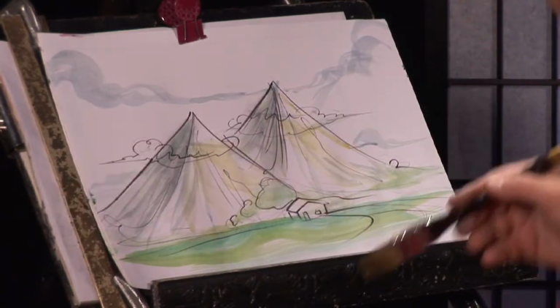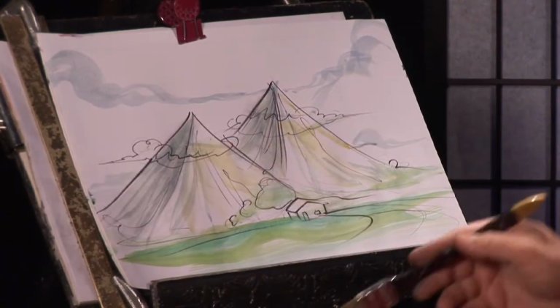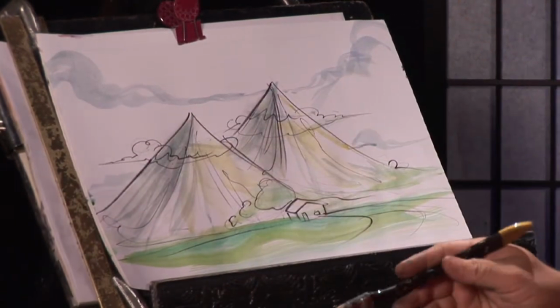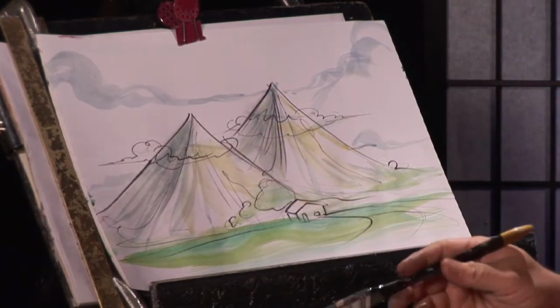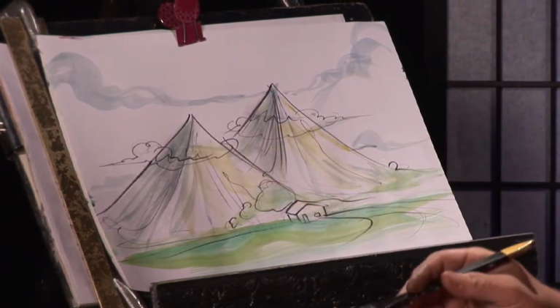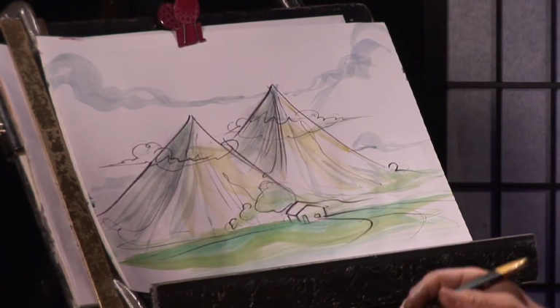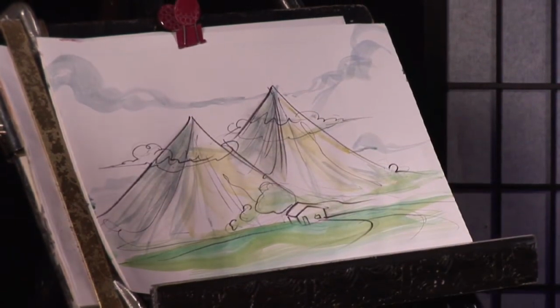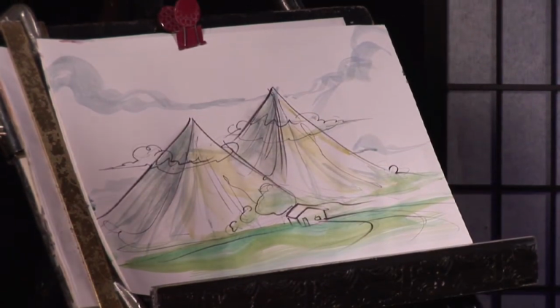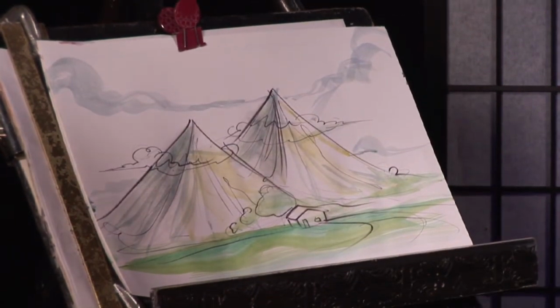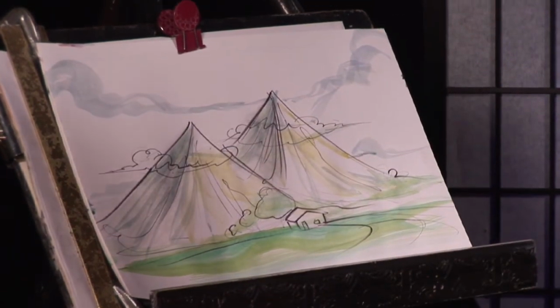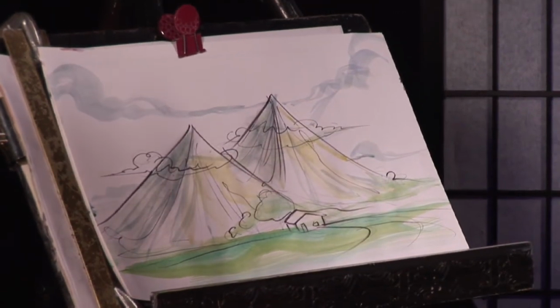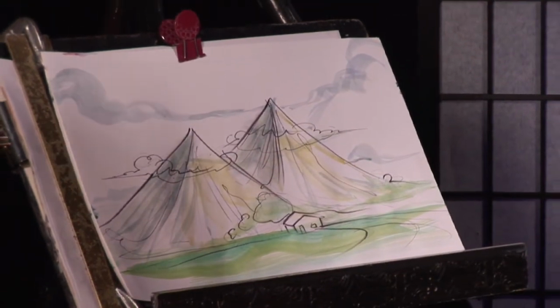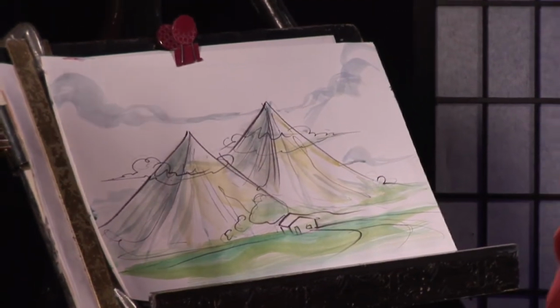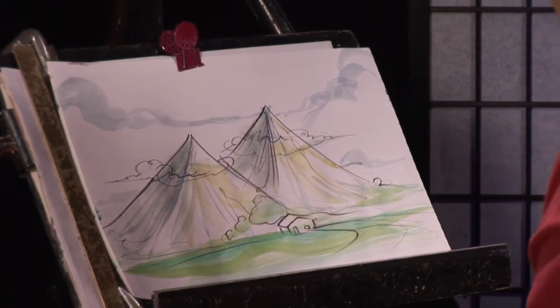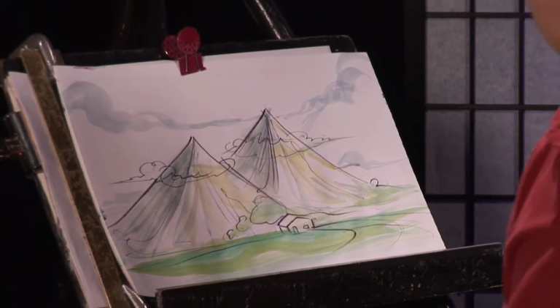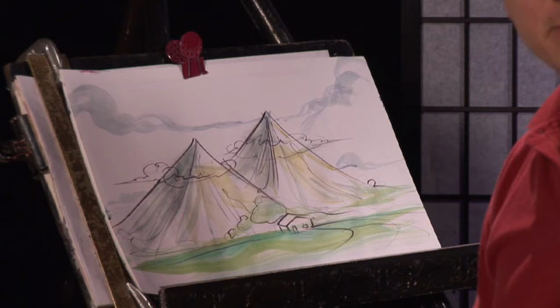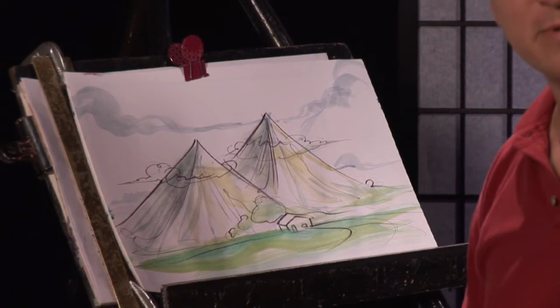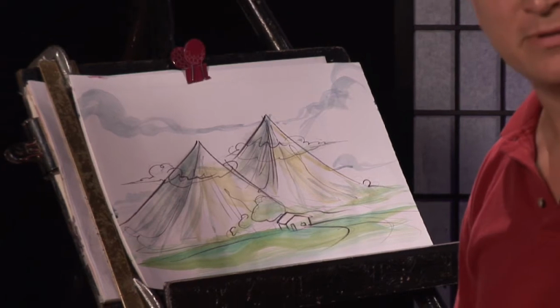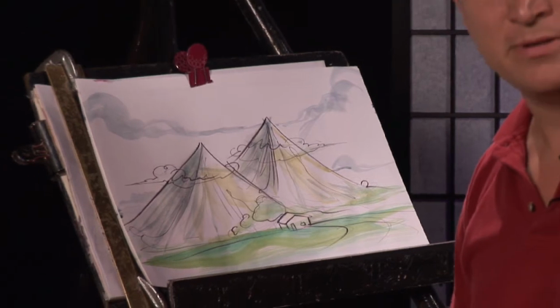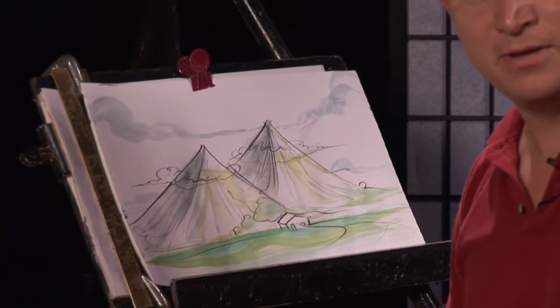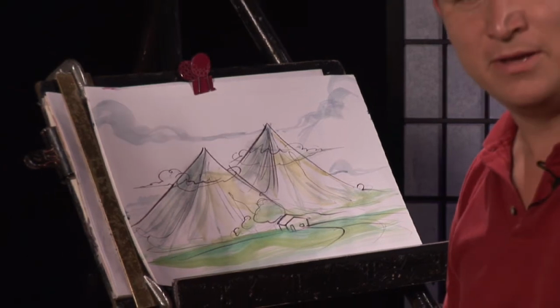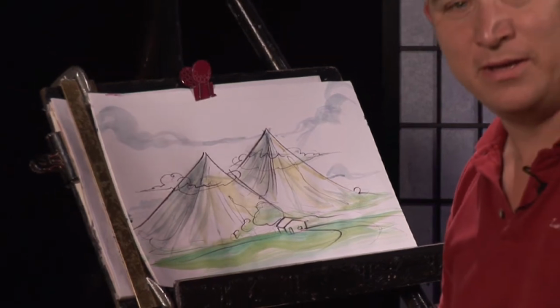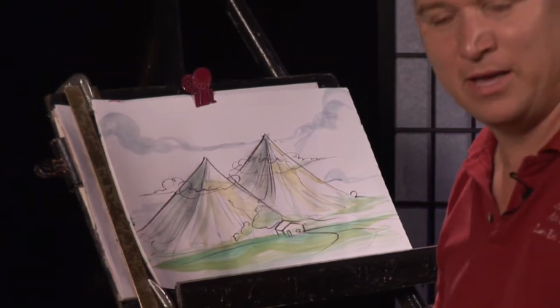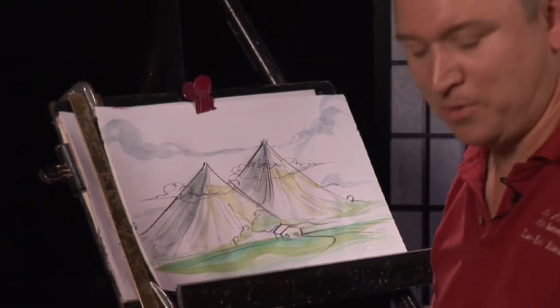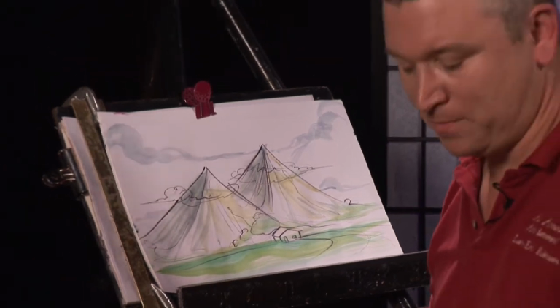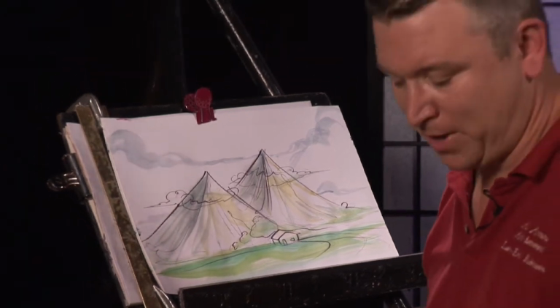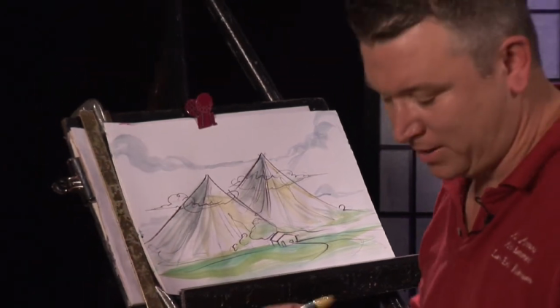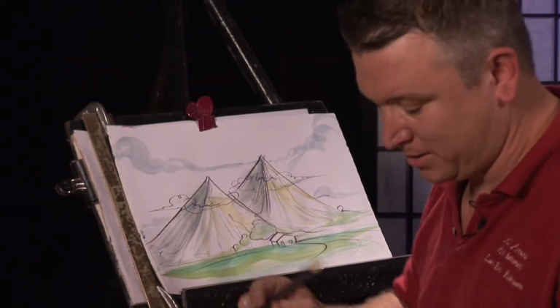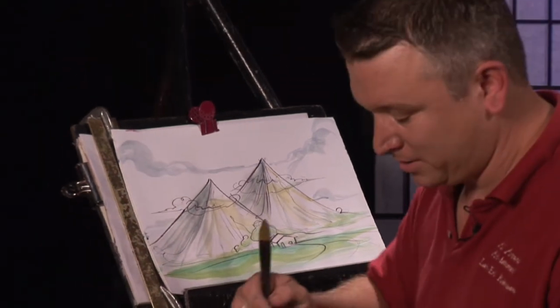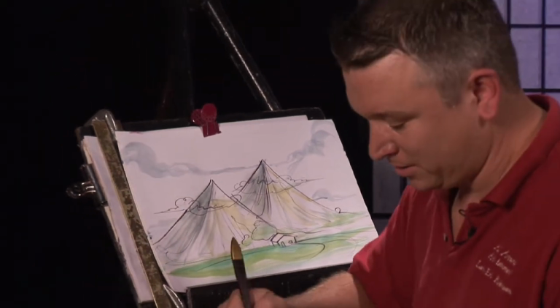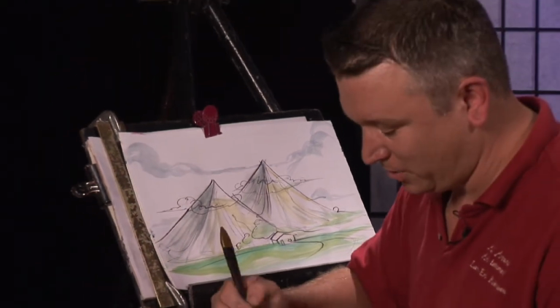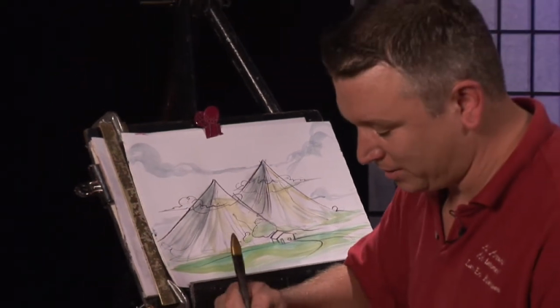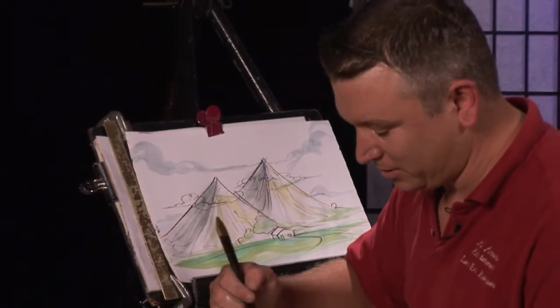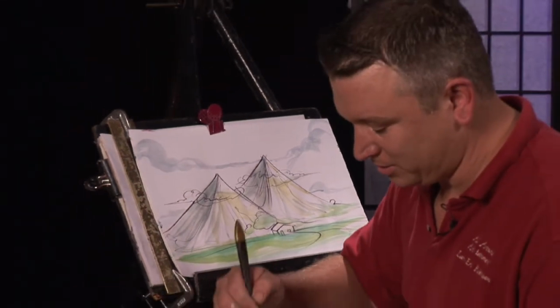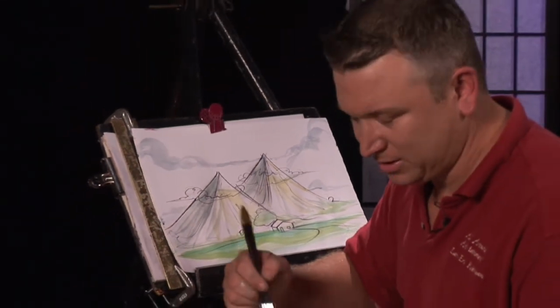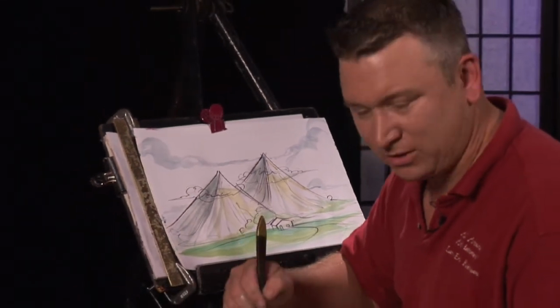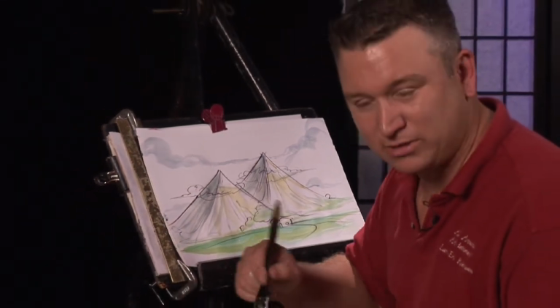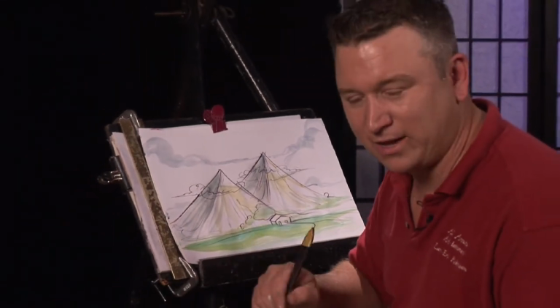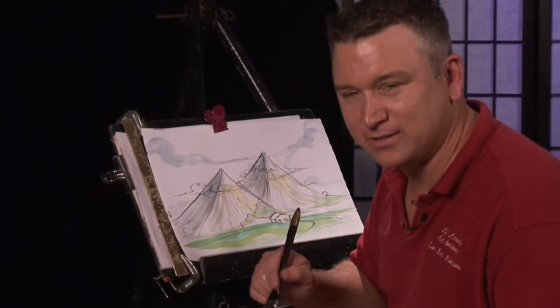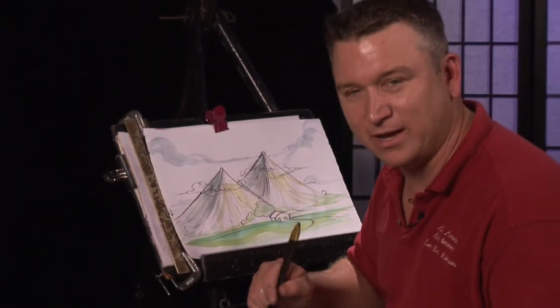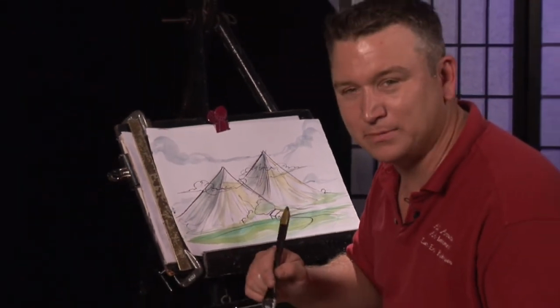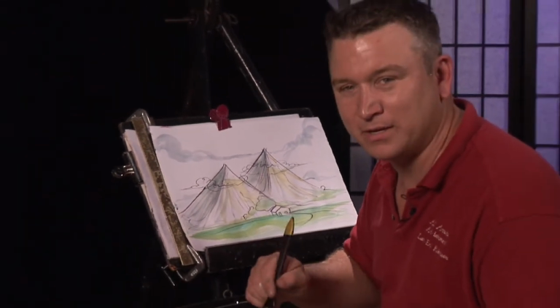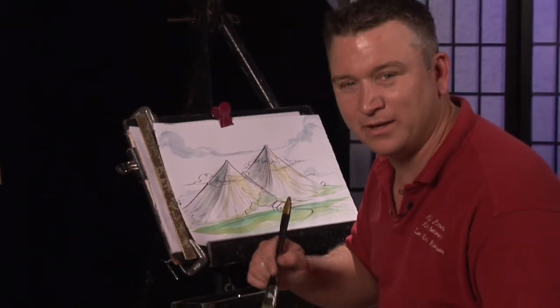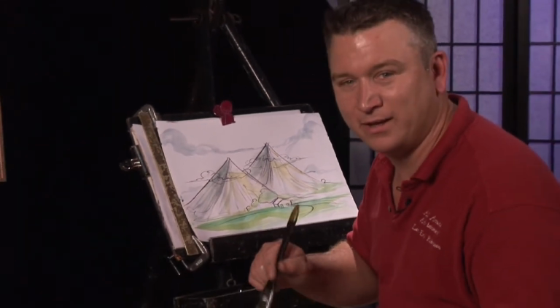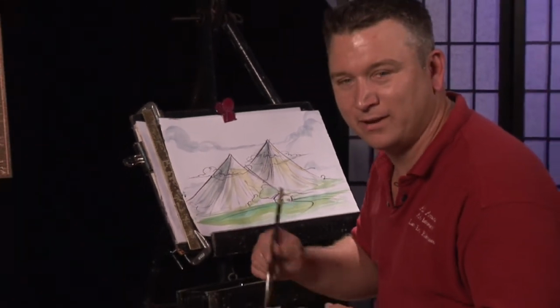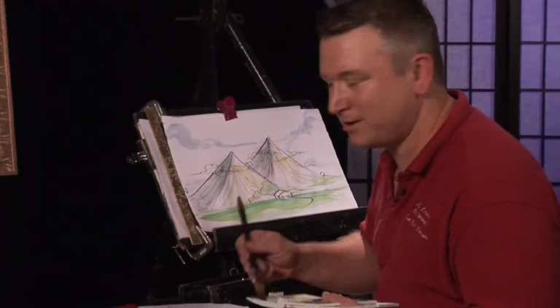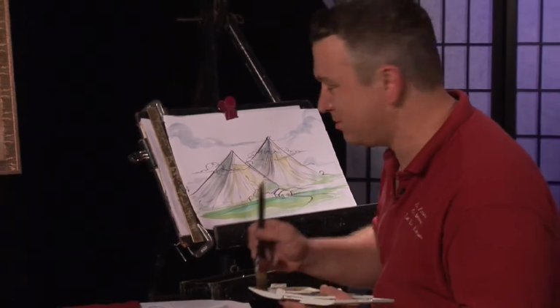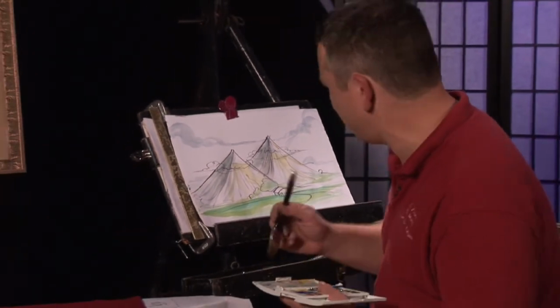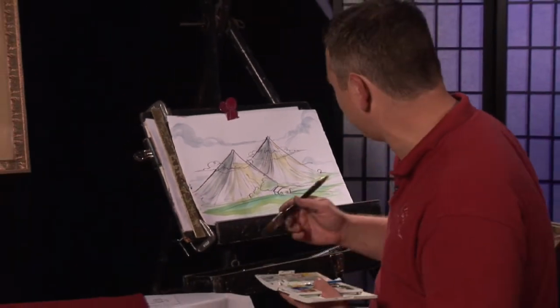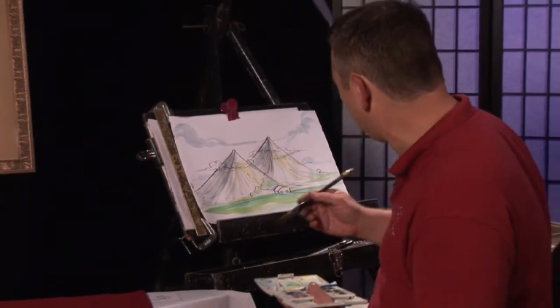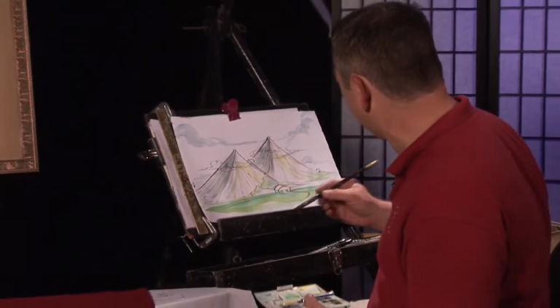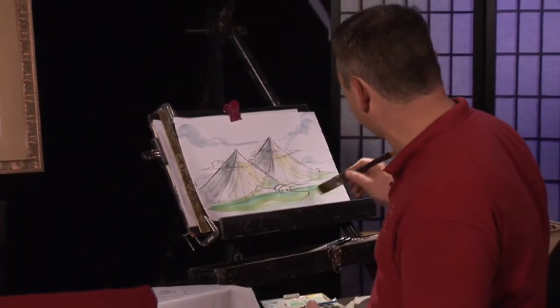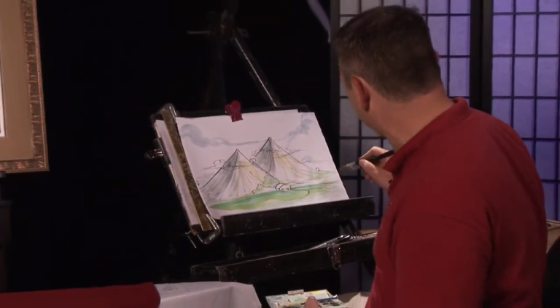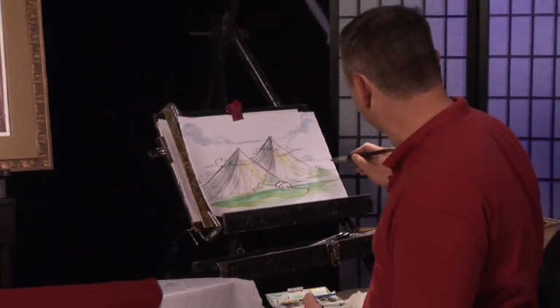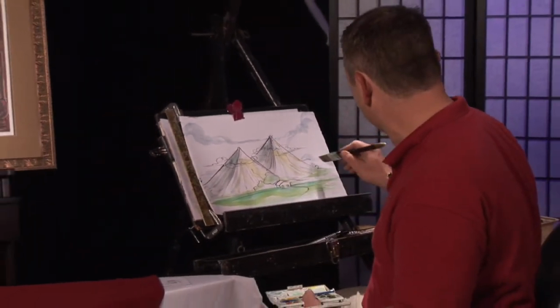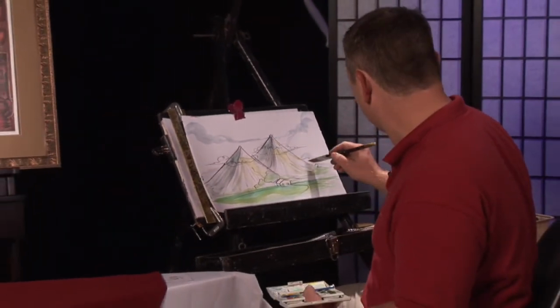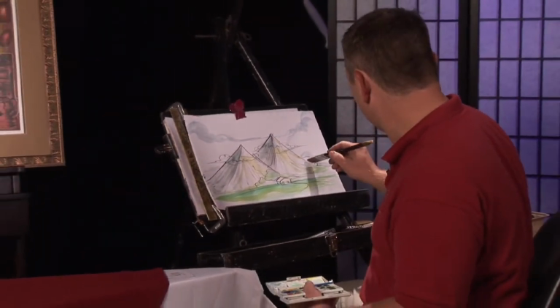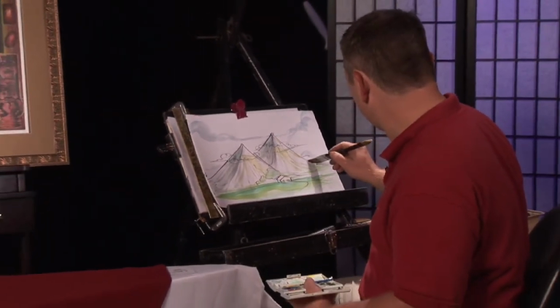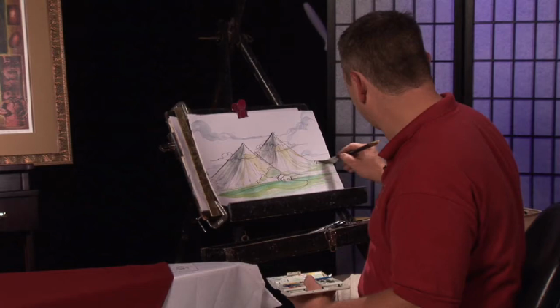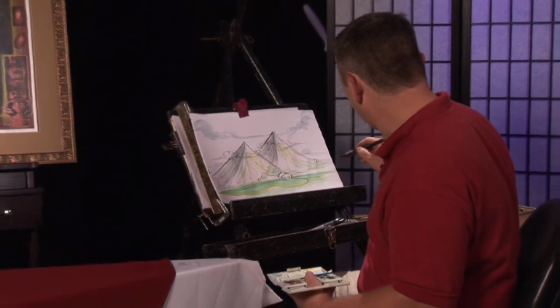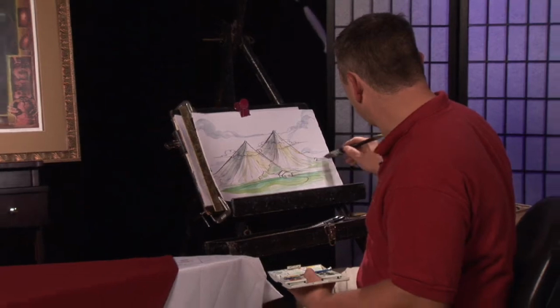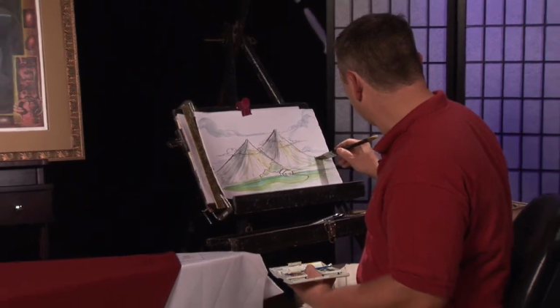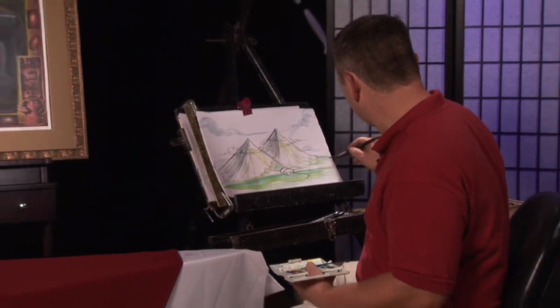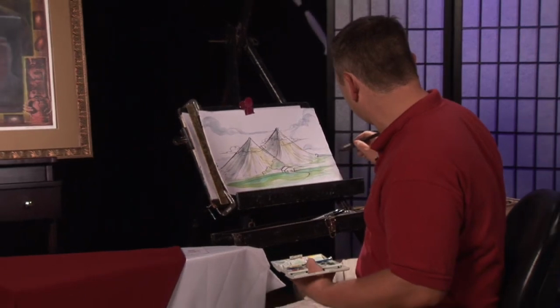Hope that gives you an idea of how to do mountains. Keep on painting. Go out there in those landscapes and do those mountains.